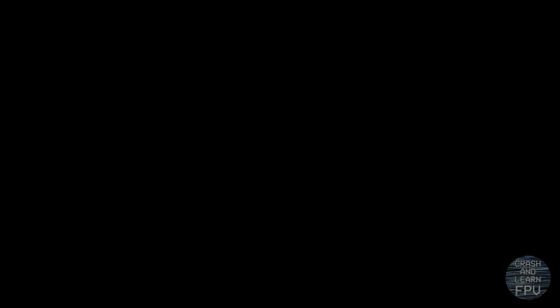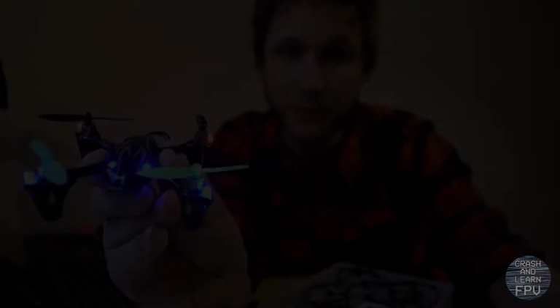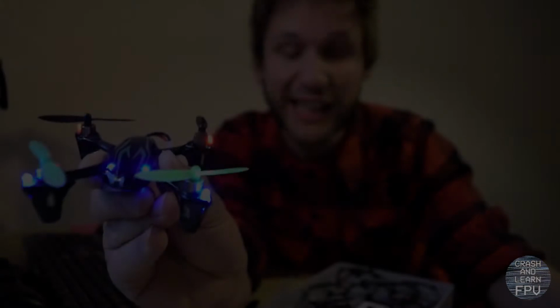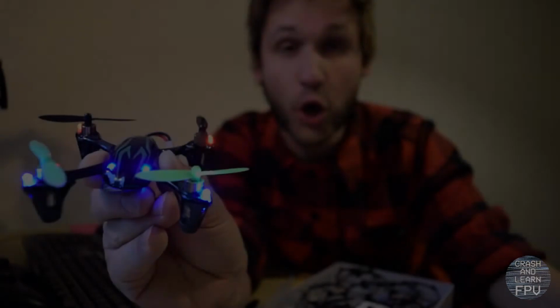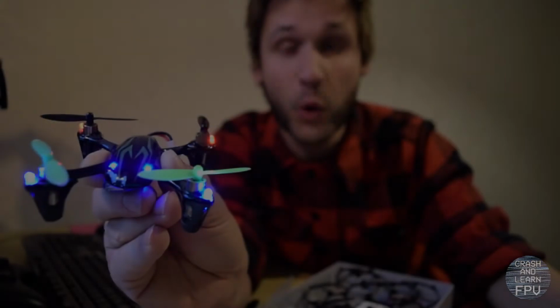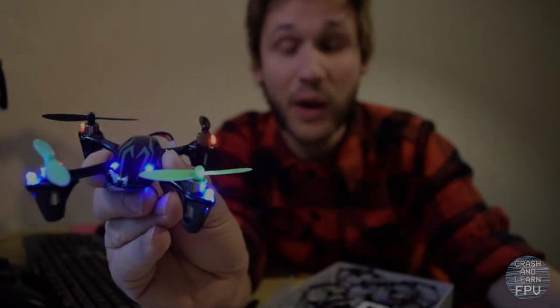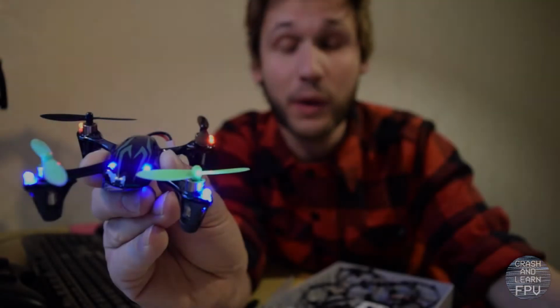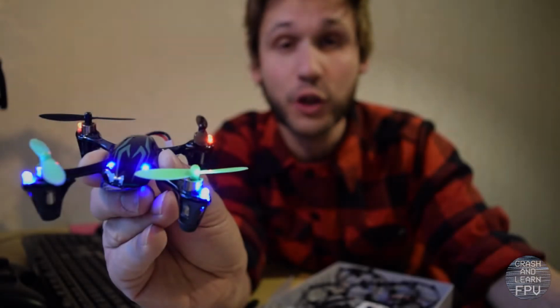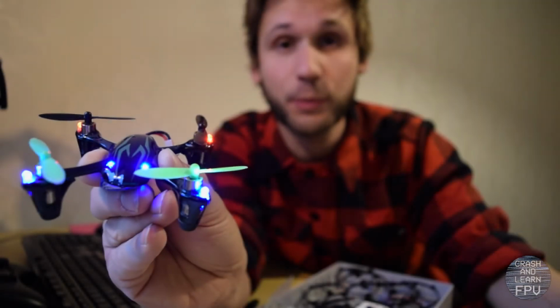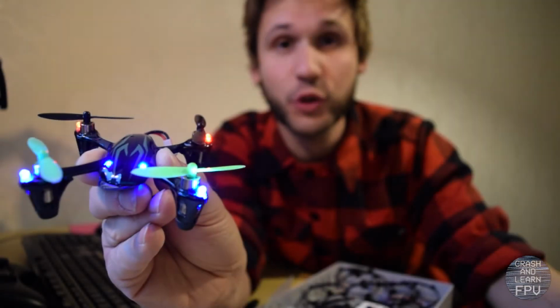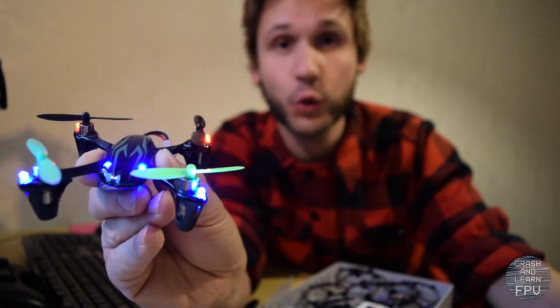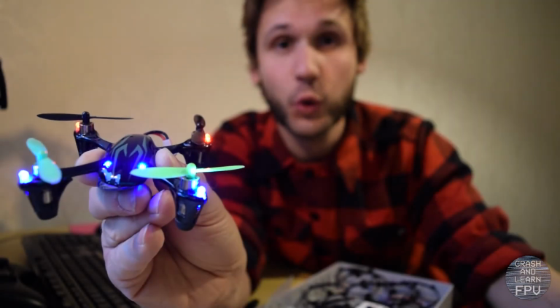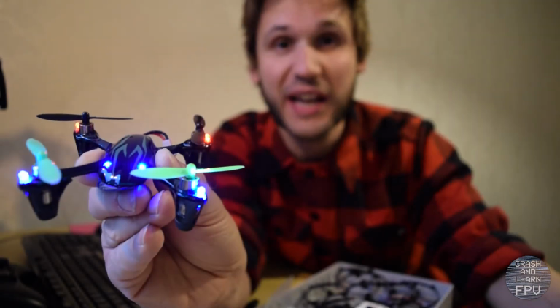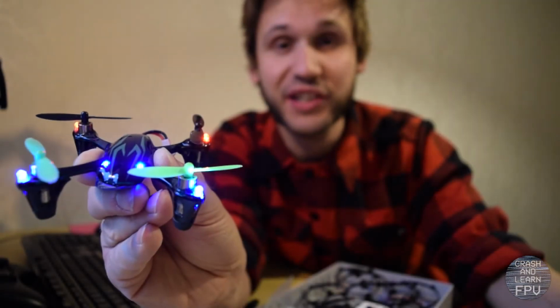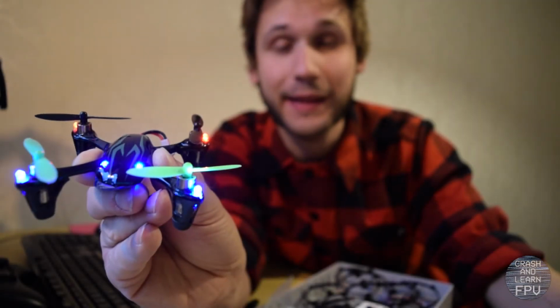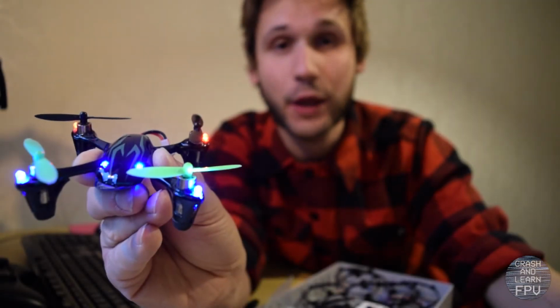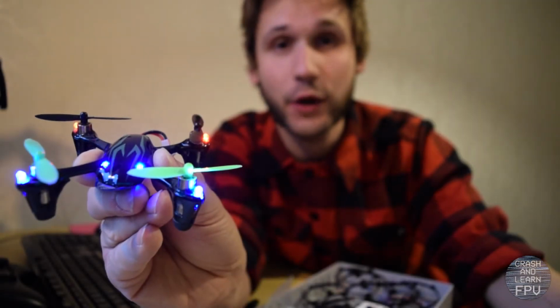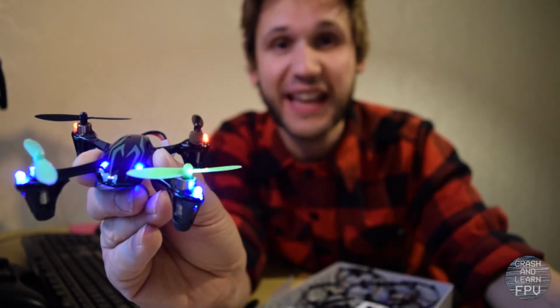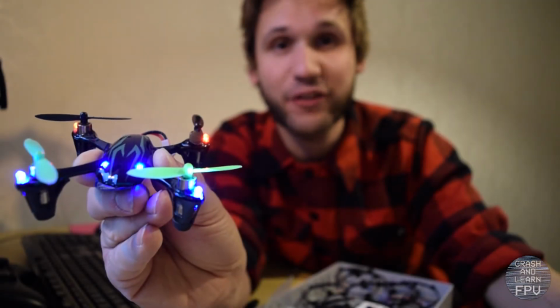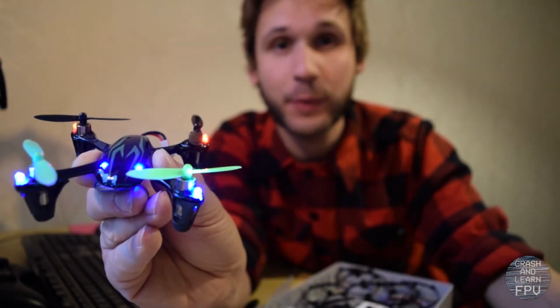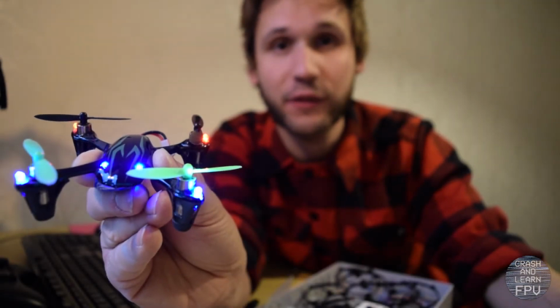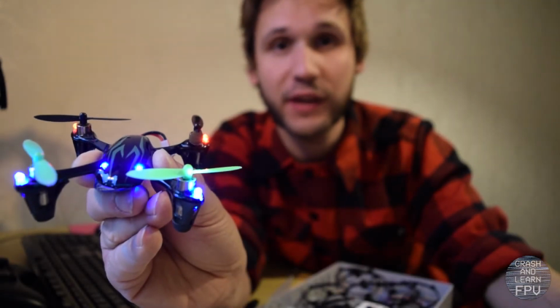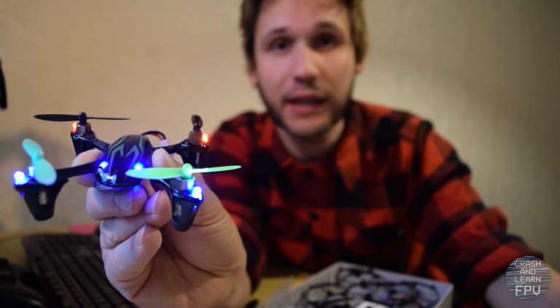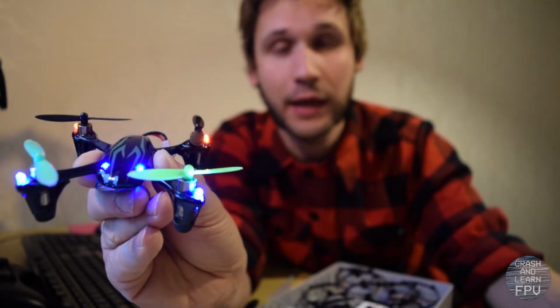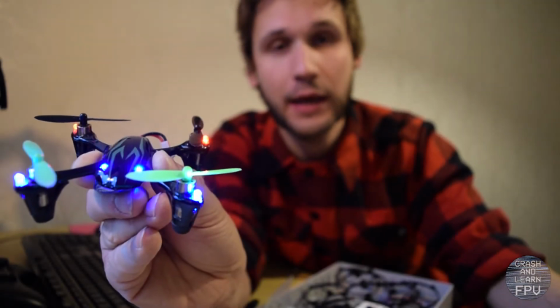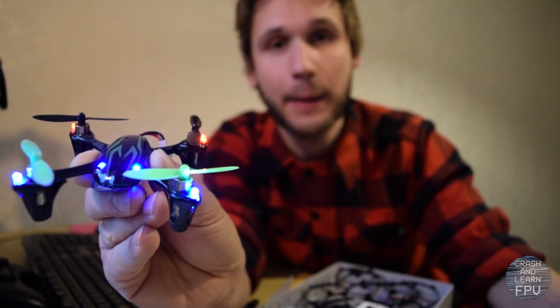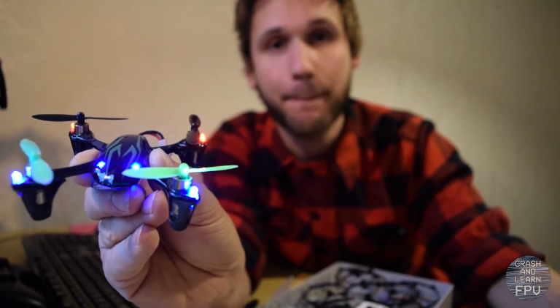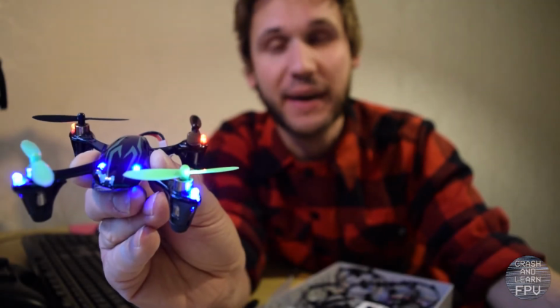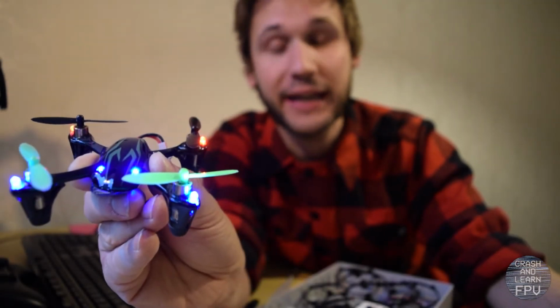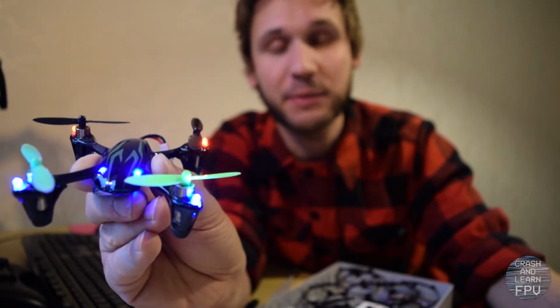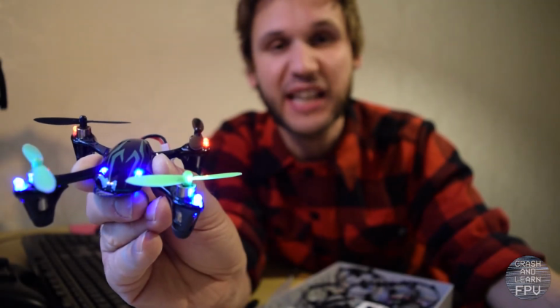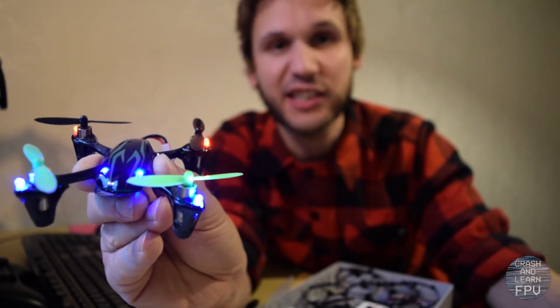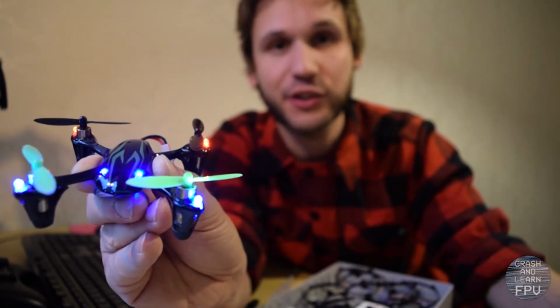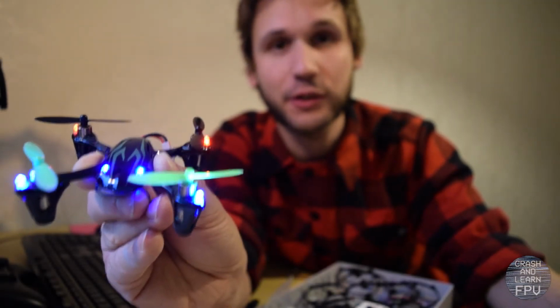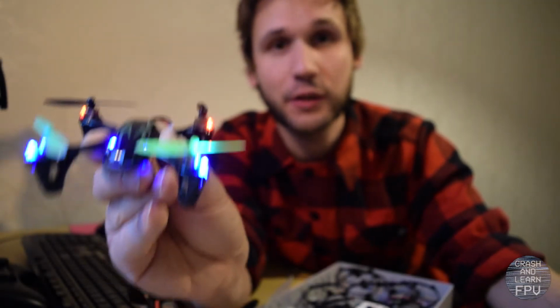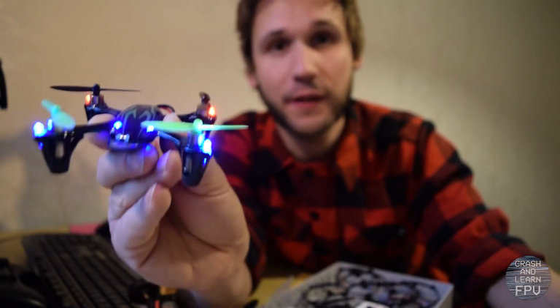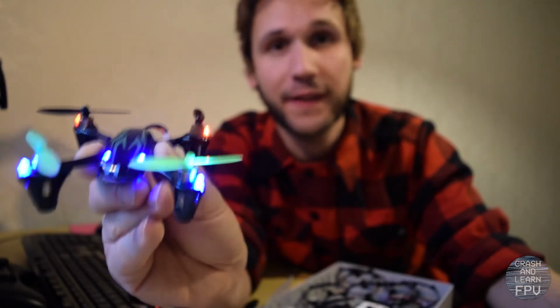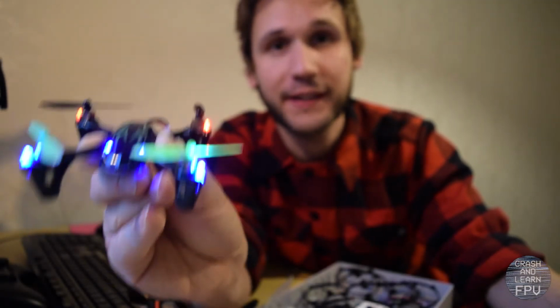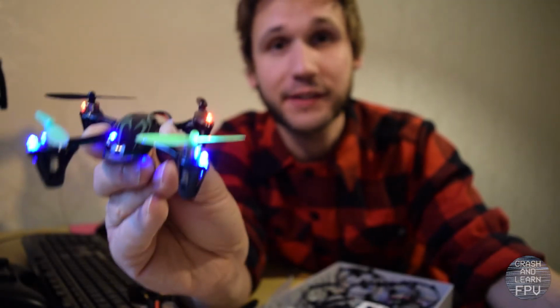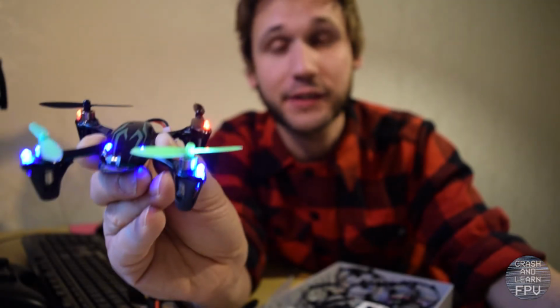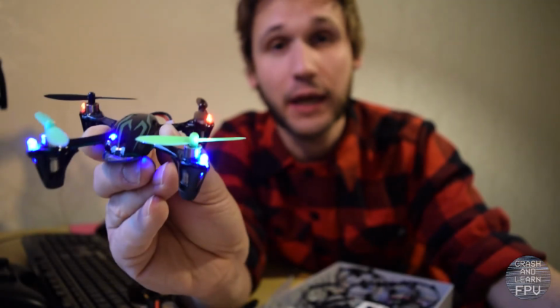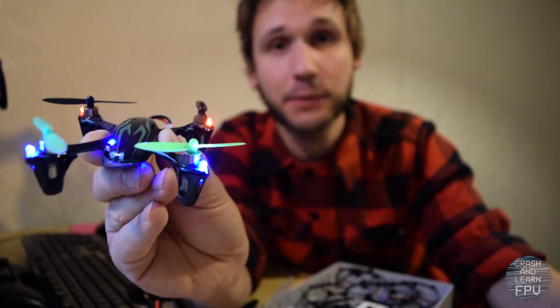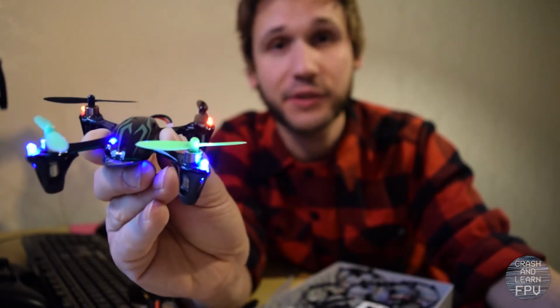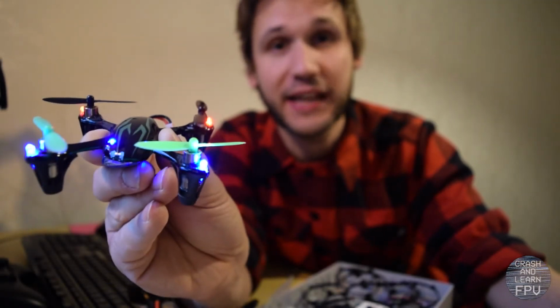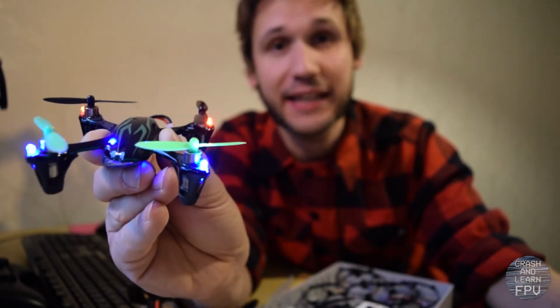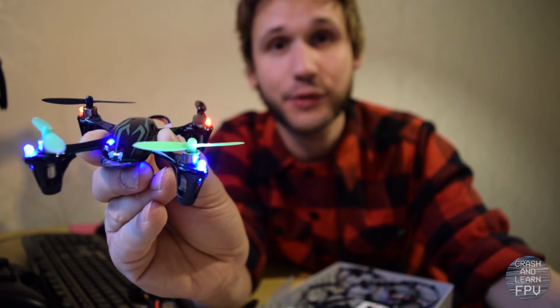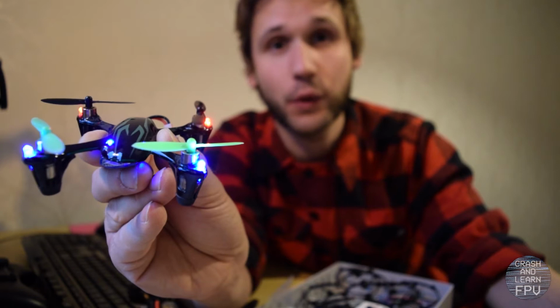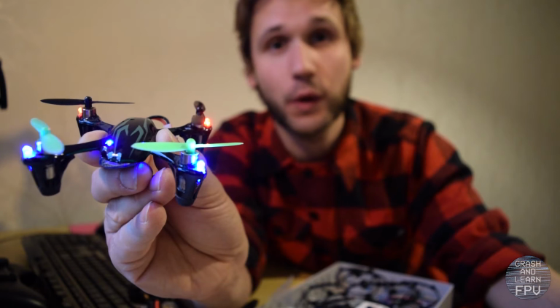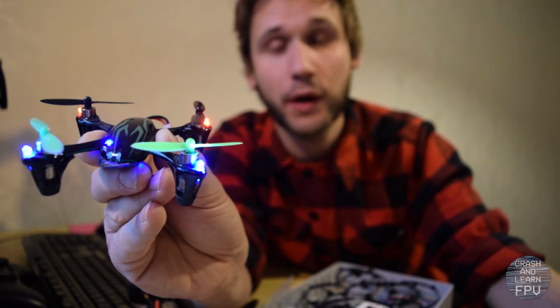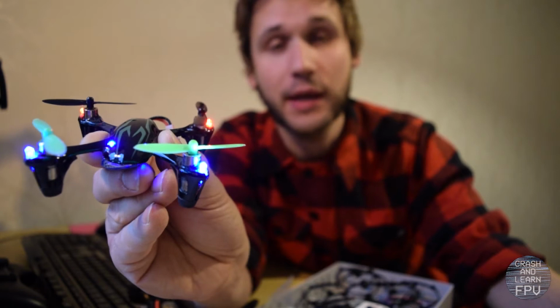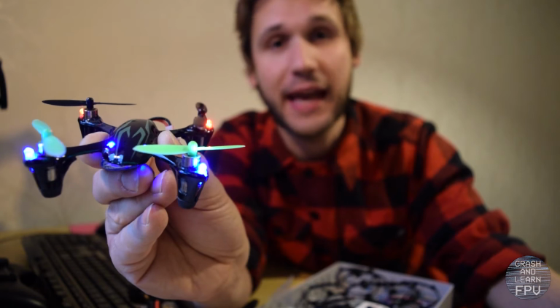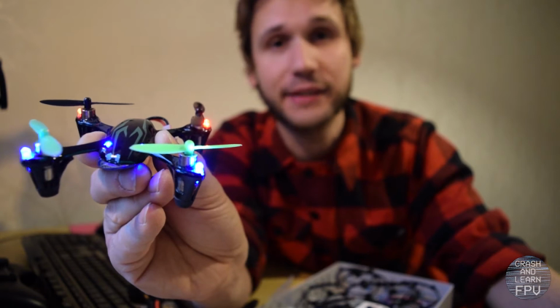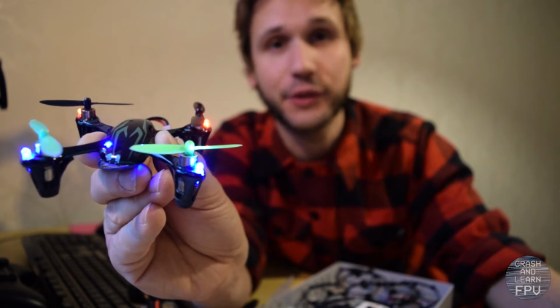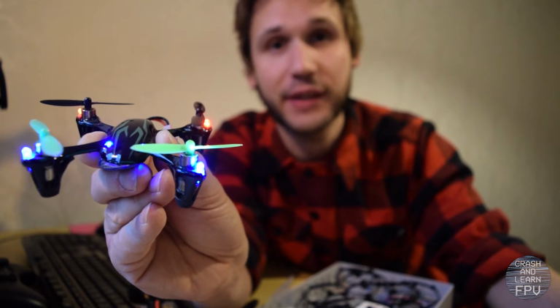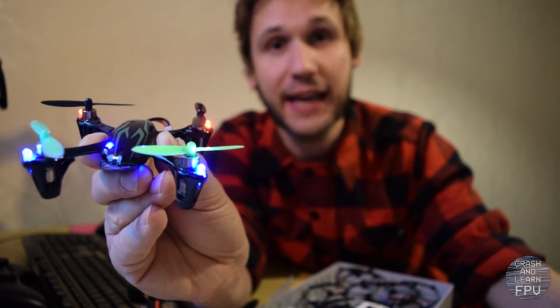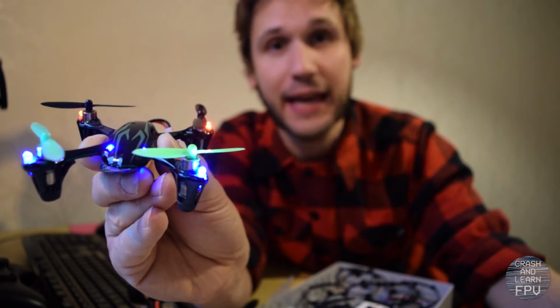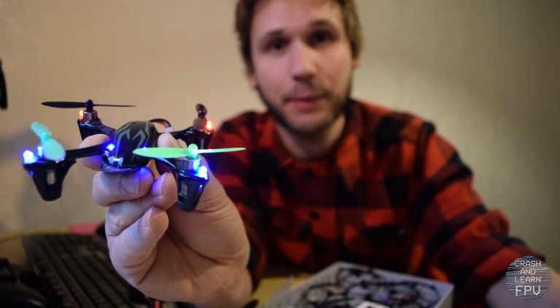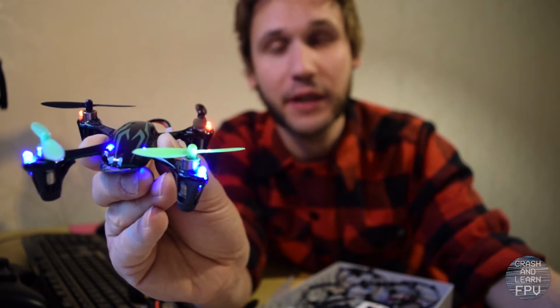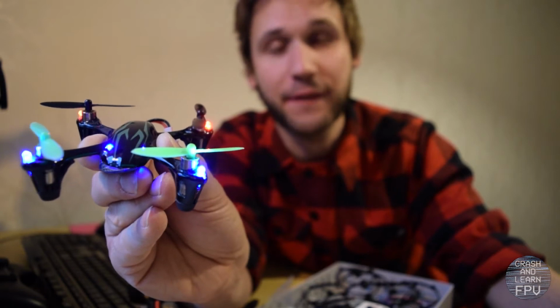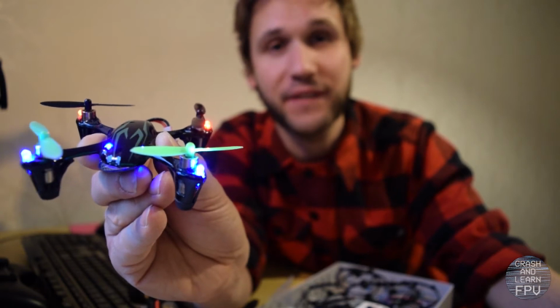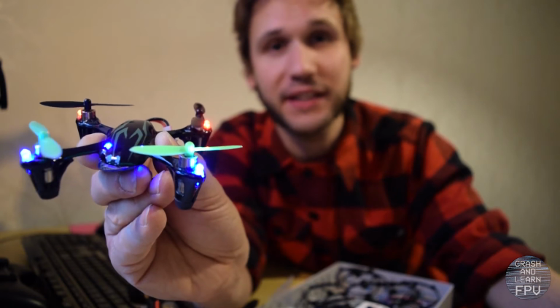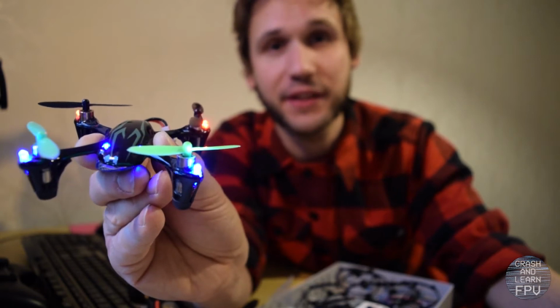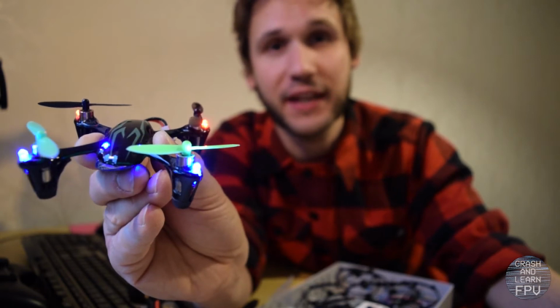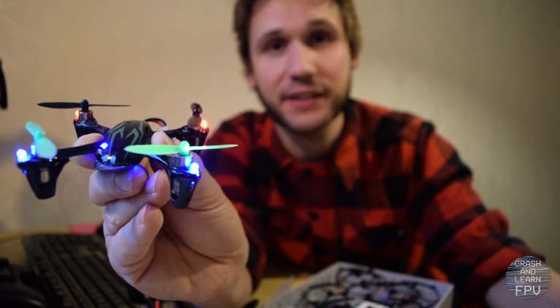Hello and welcome to Crash and Learn FPV. My name is Axel, this is the Hubsan X4 and today I'm gonna fix this.